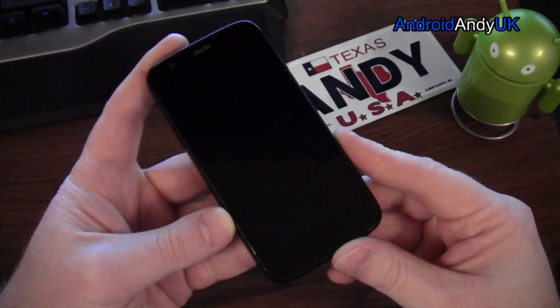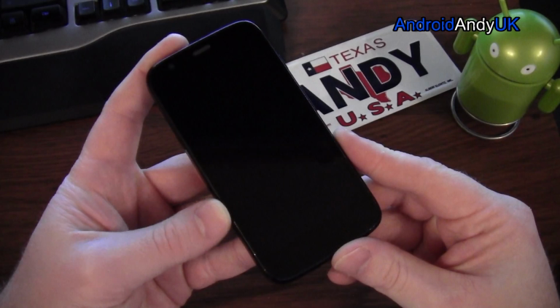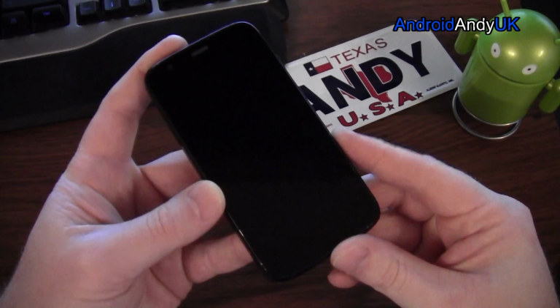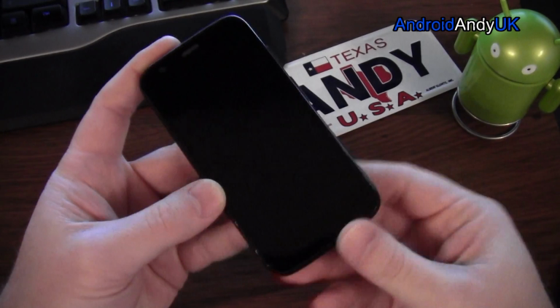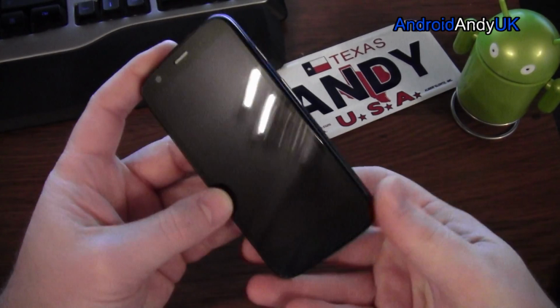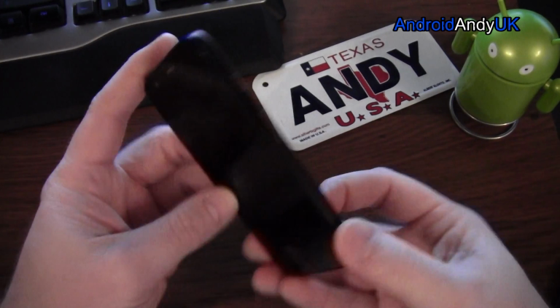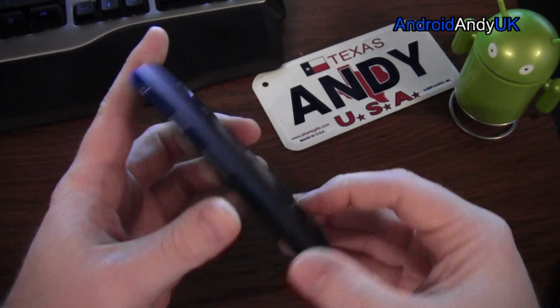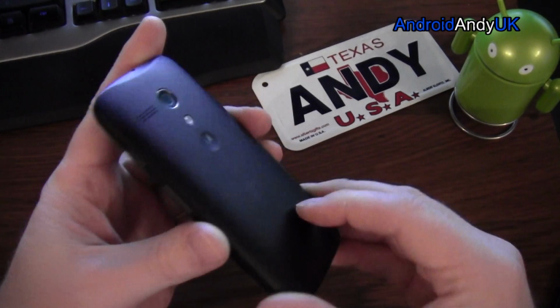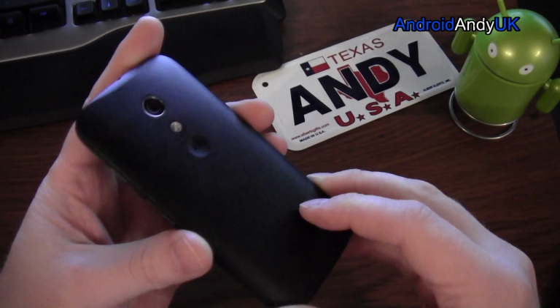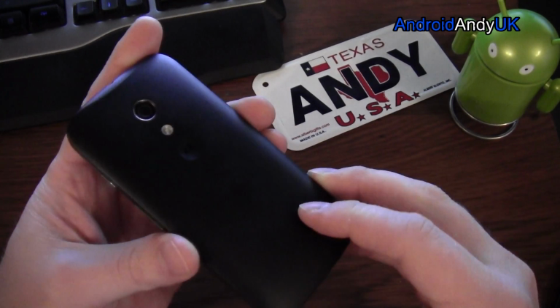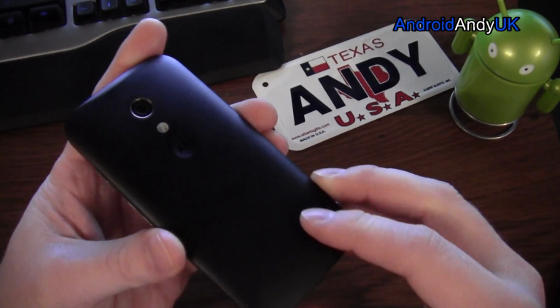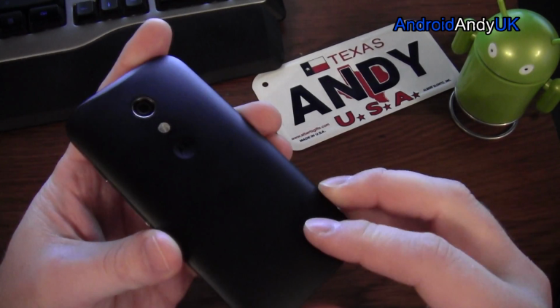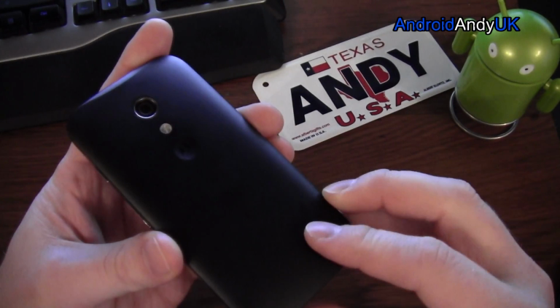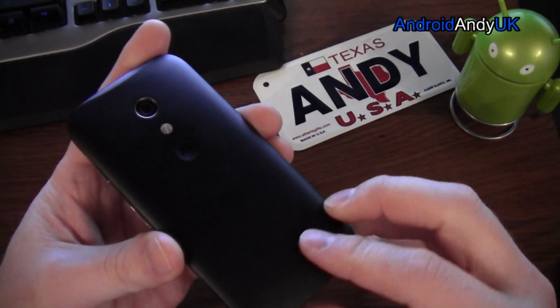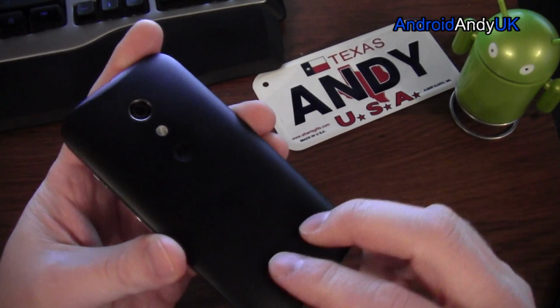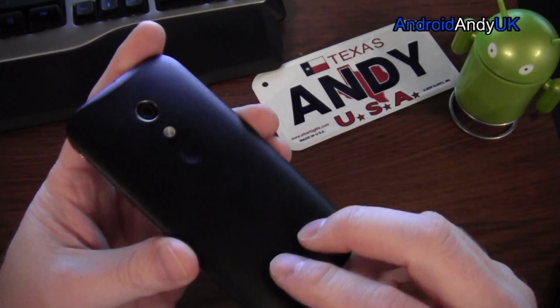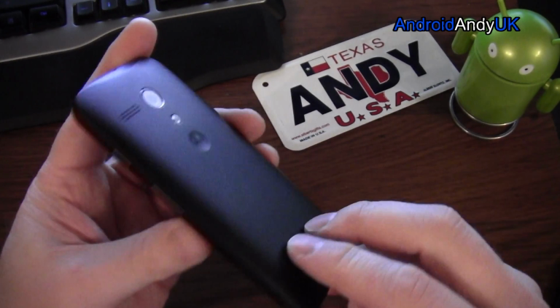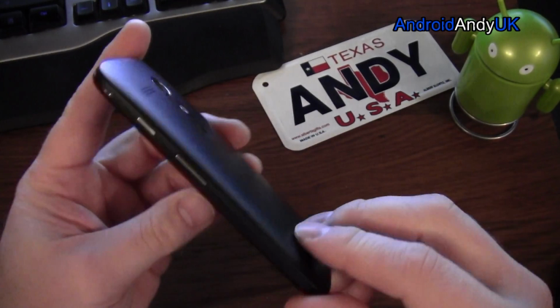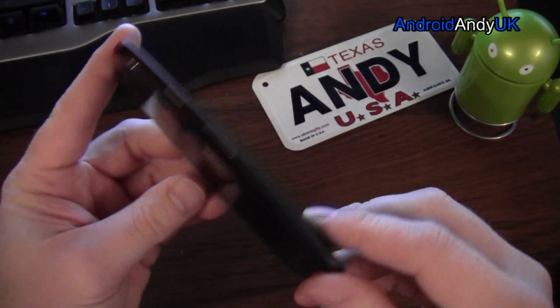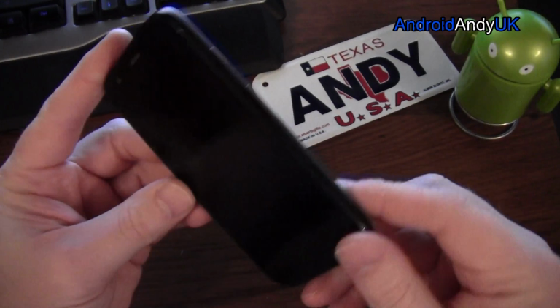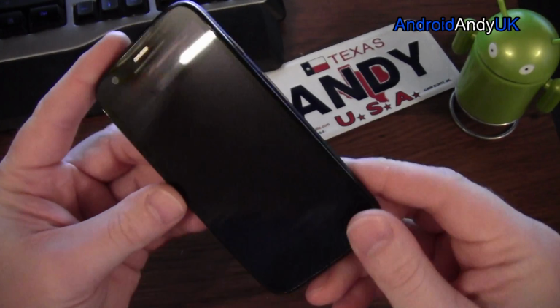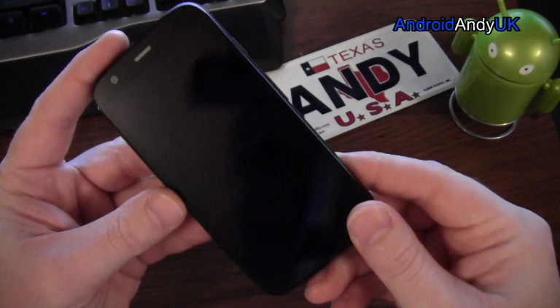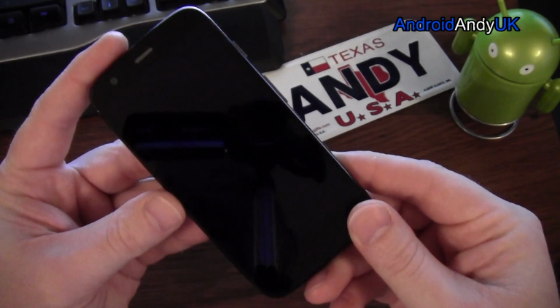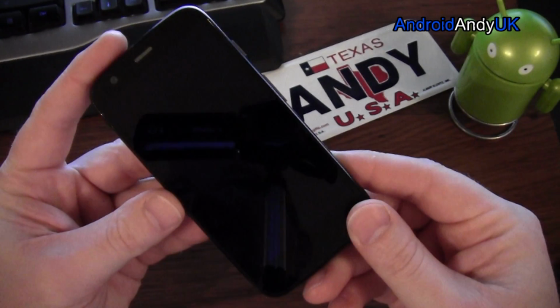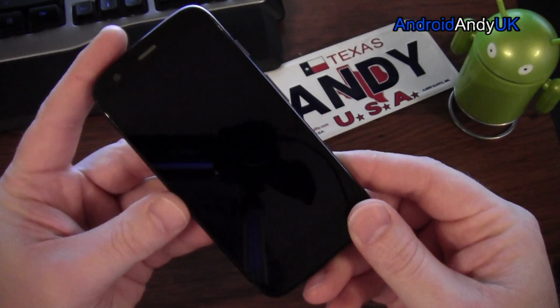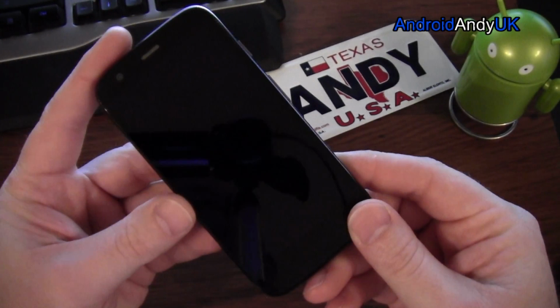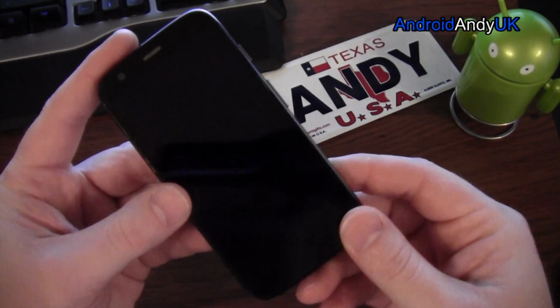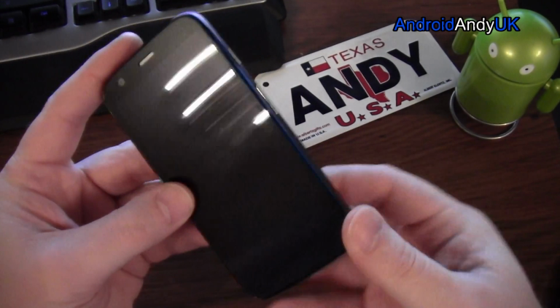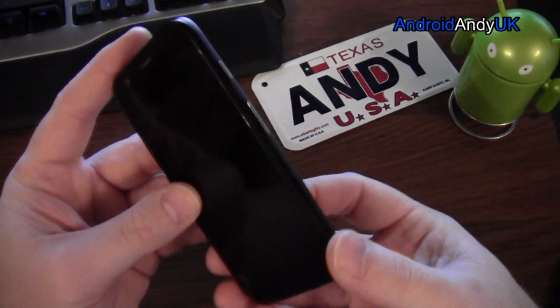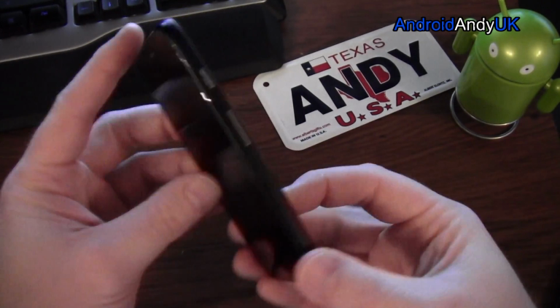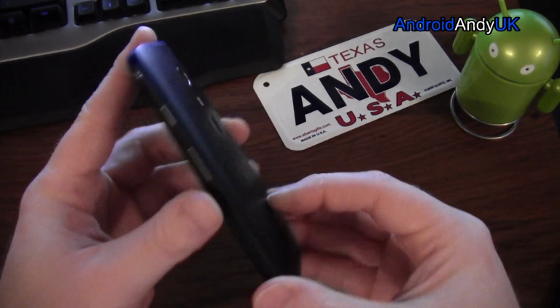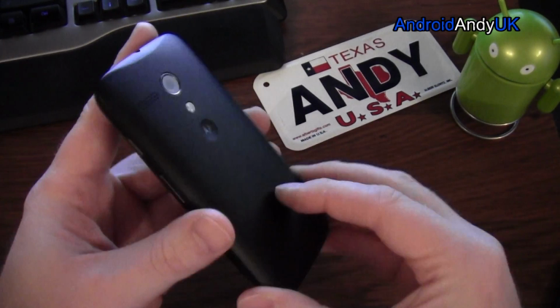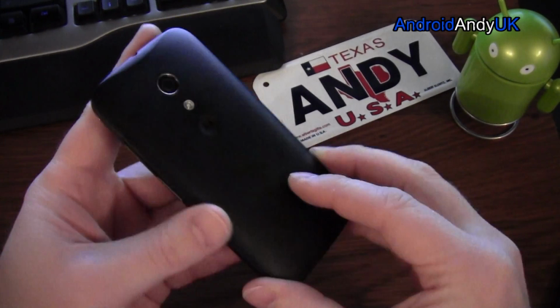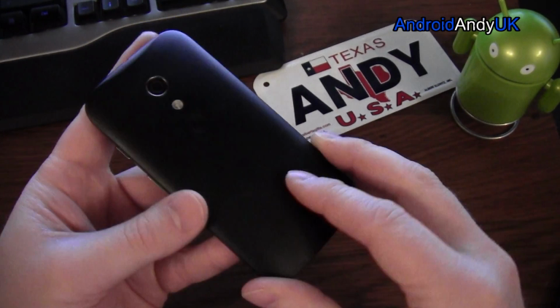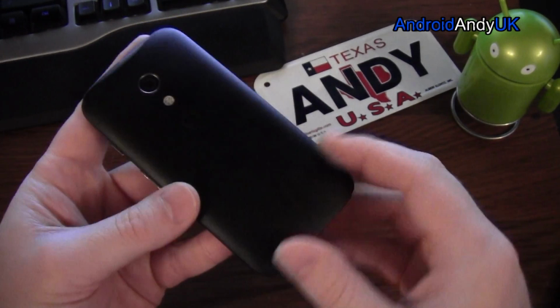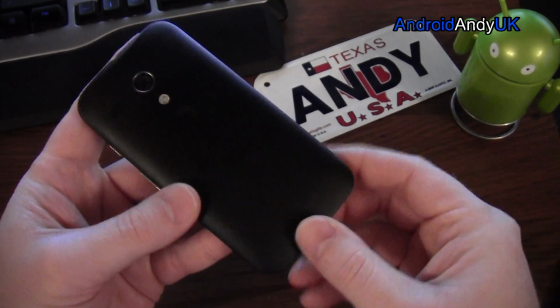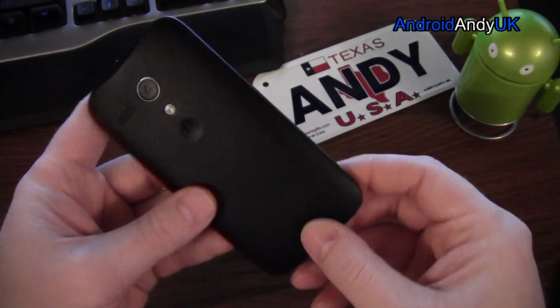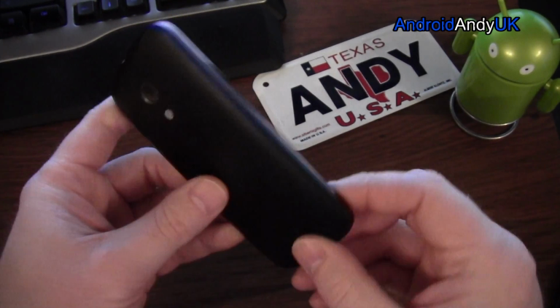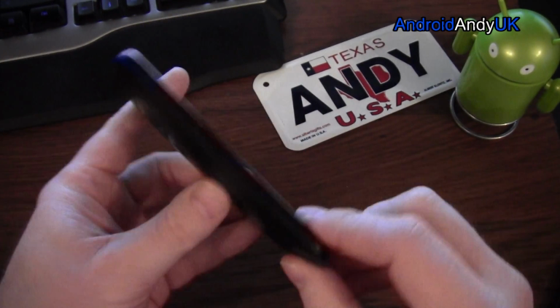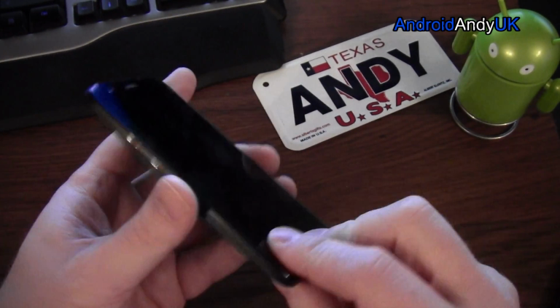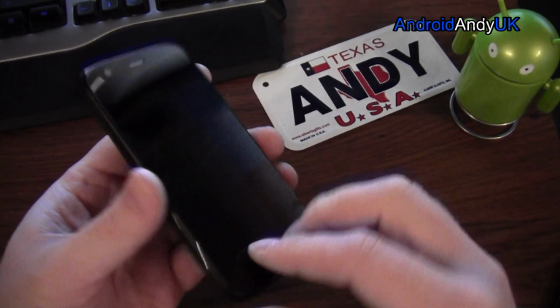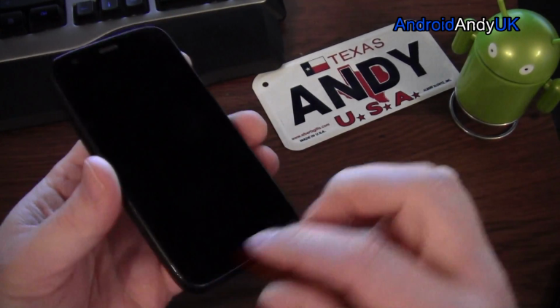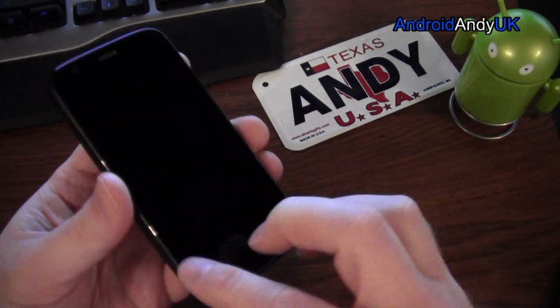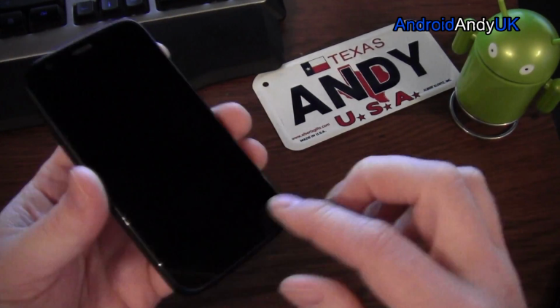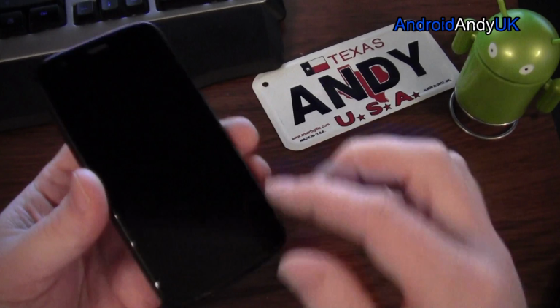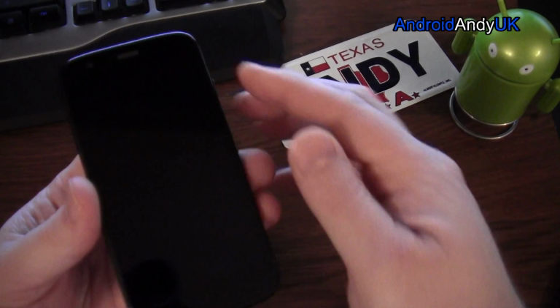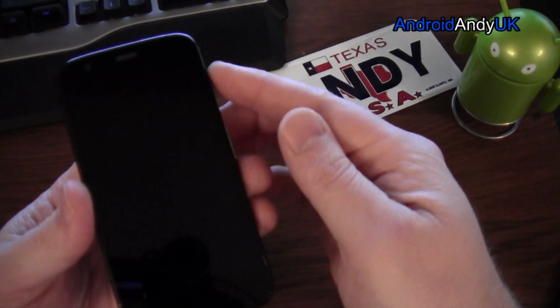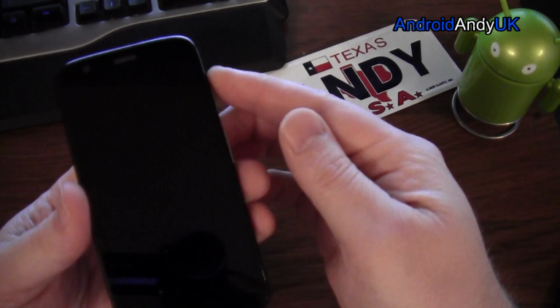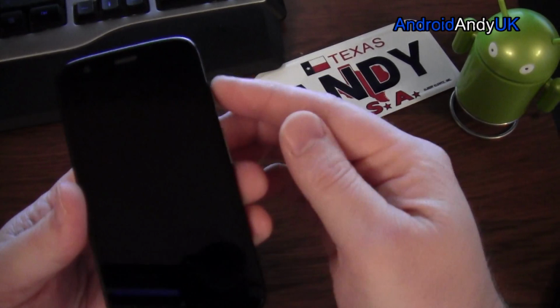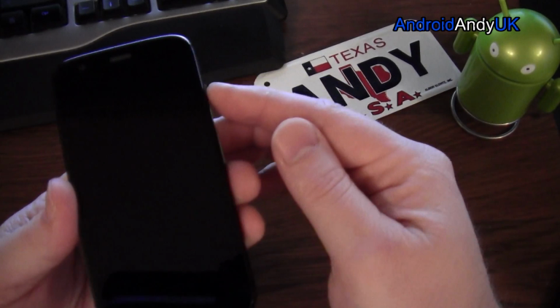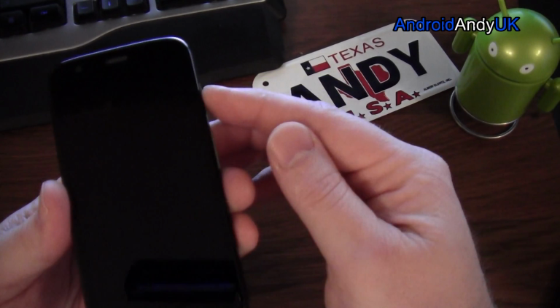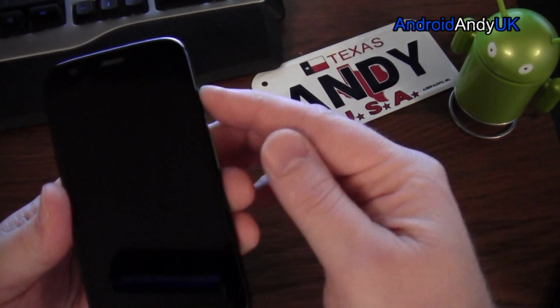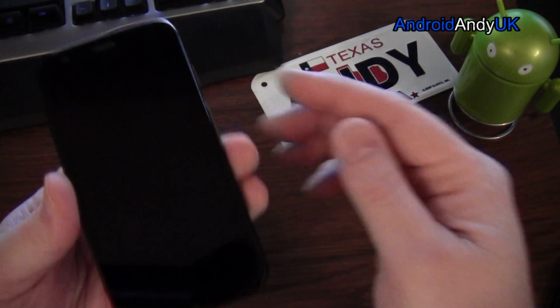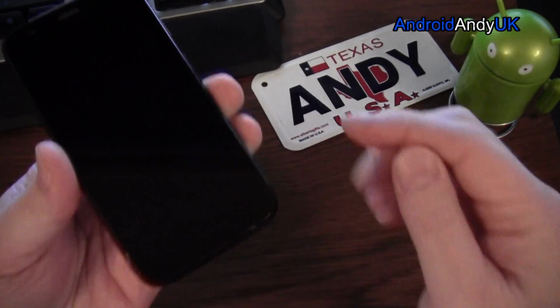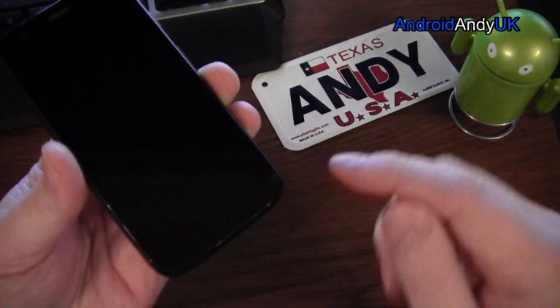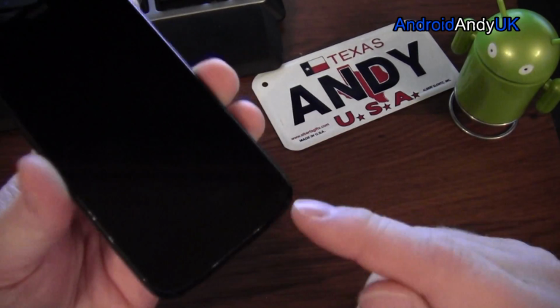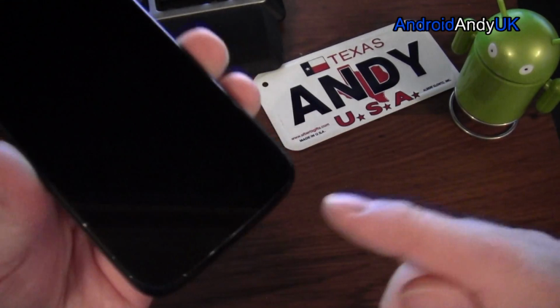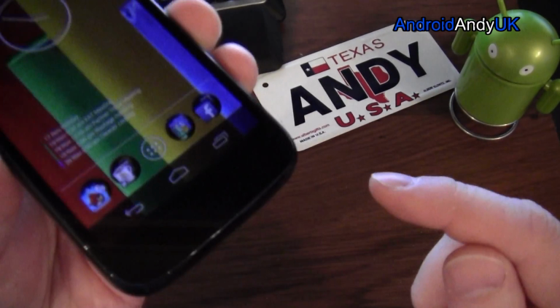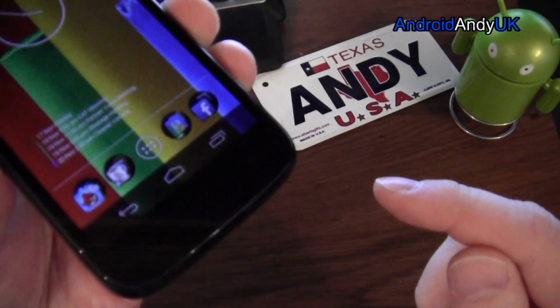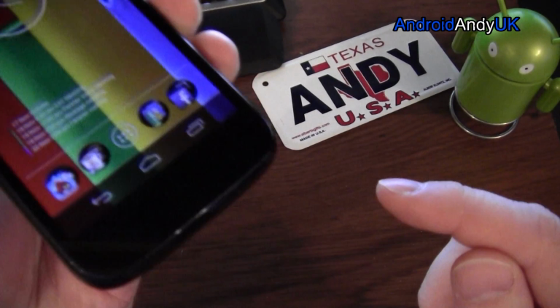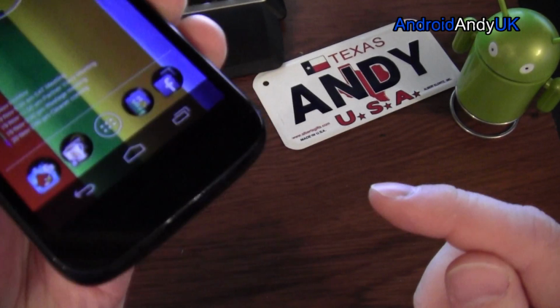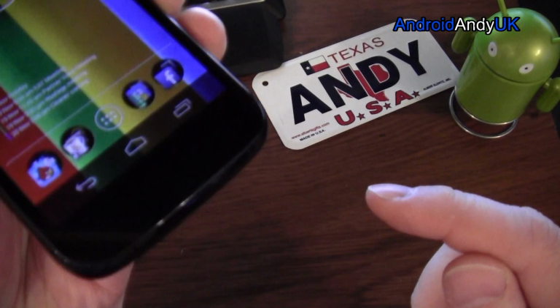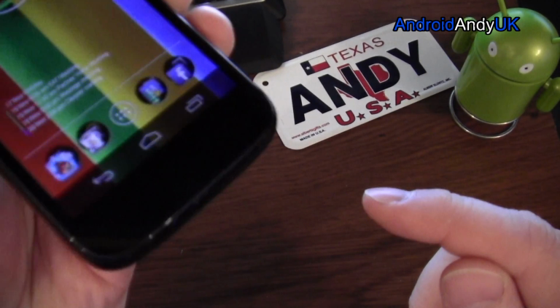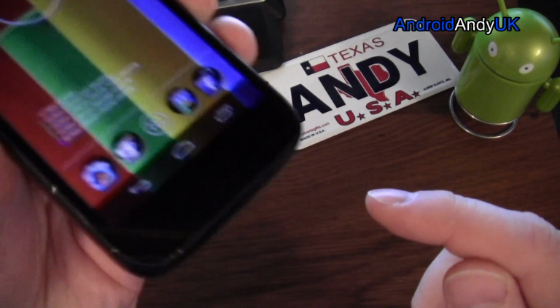Motorola Moto G — Motorola's first phone made with Google. Nice understated black all-over design, no buttons on the front because they're on the screen inside.